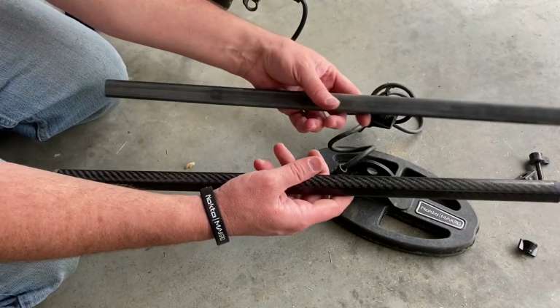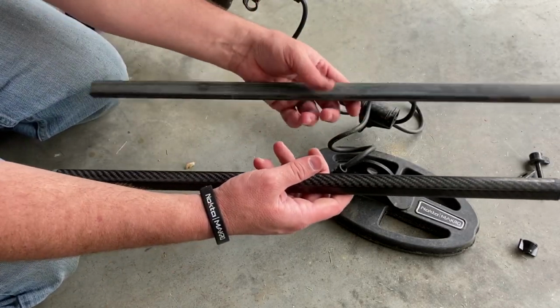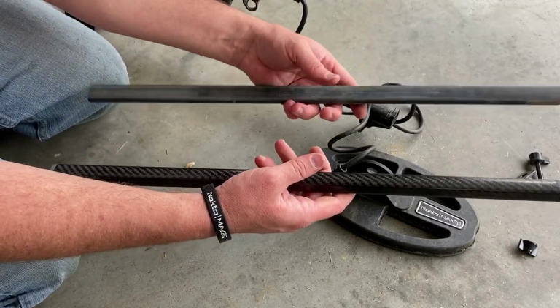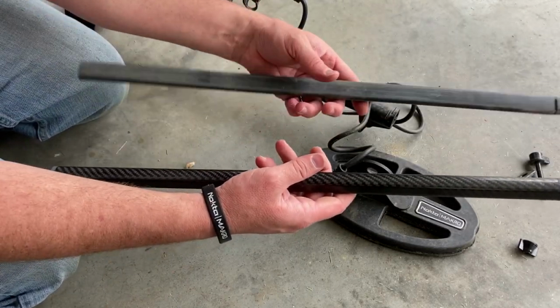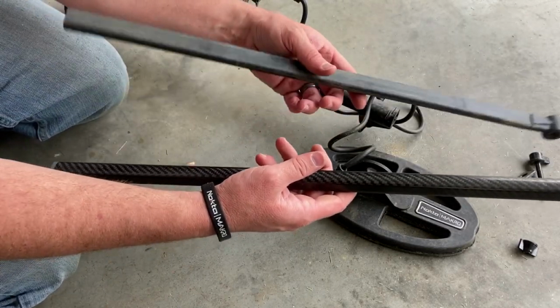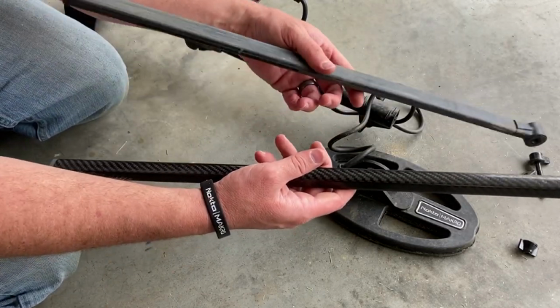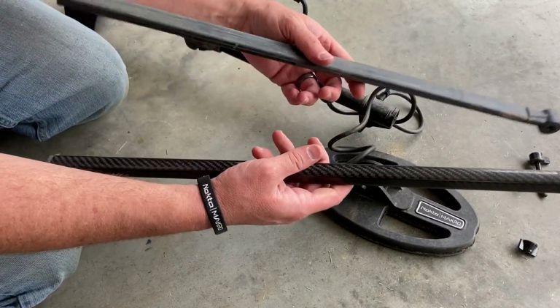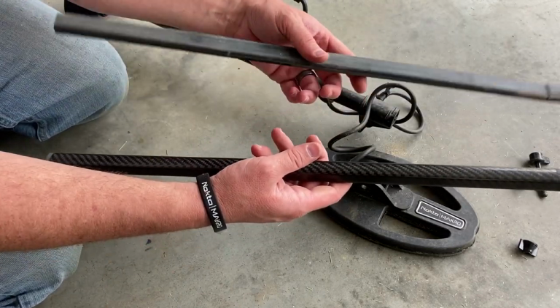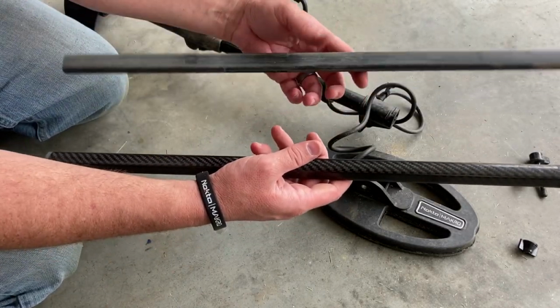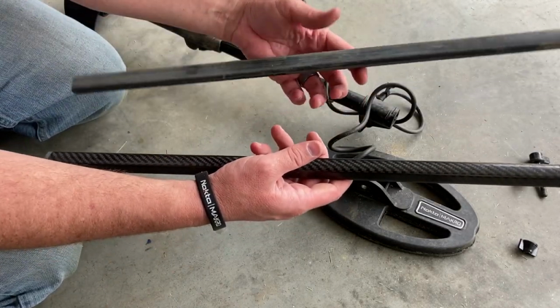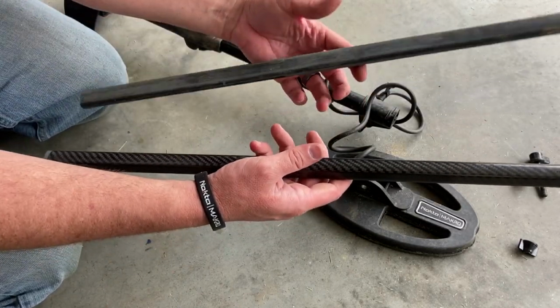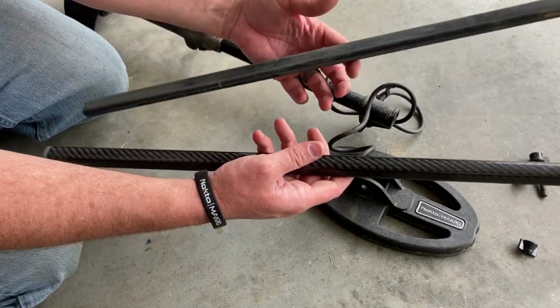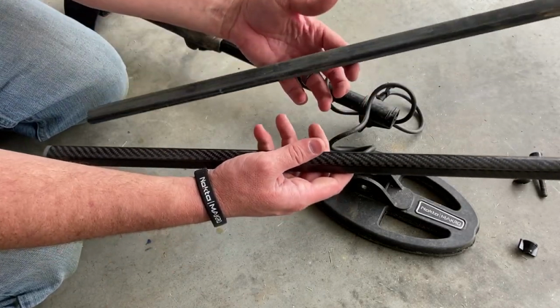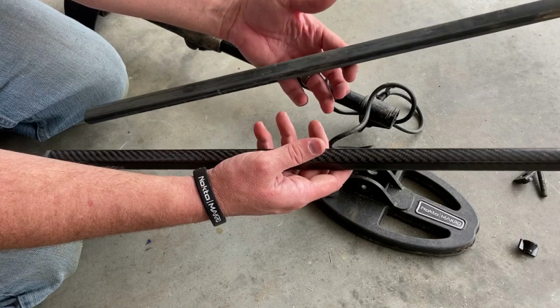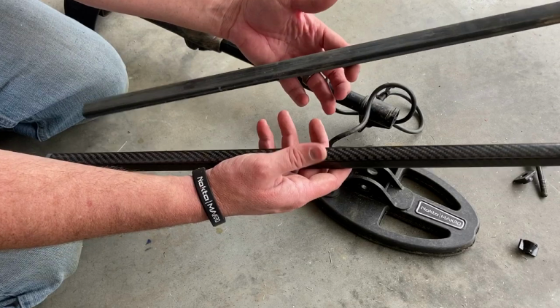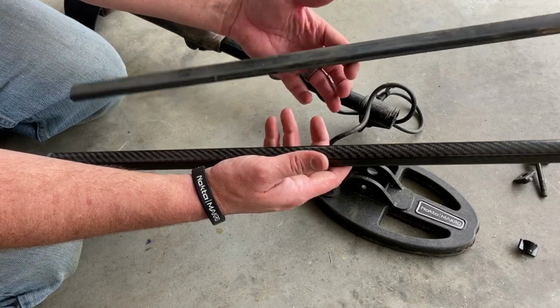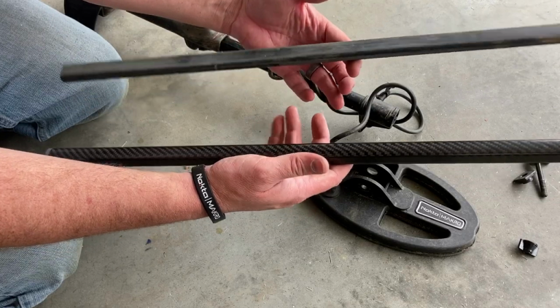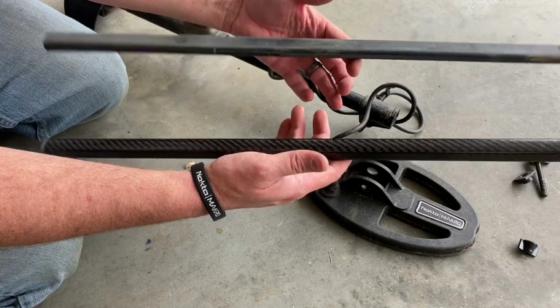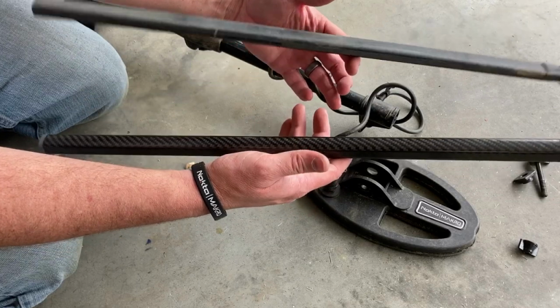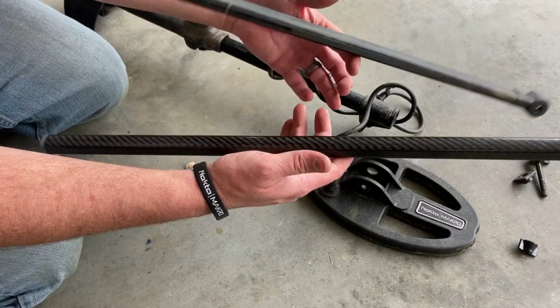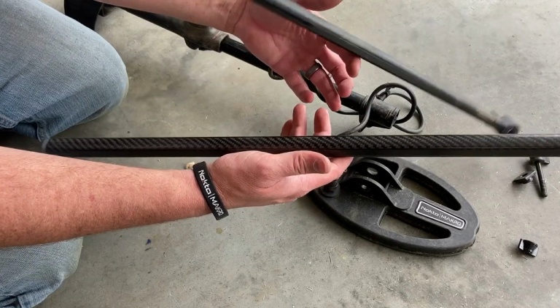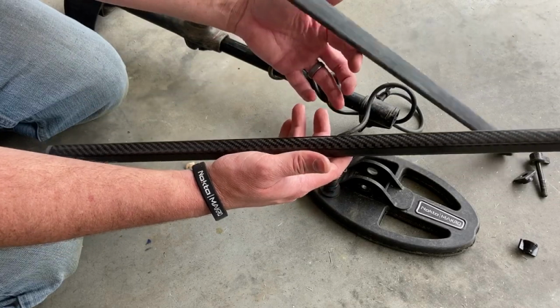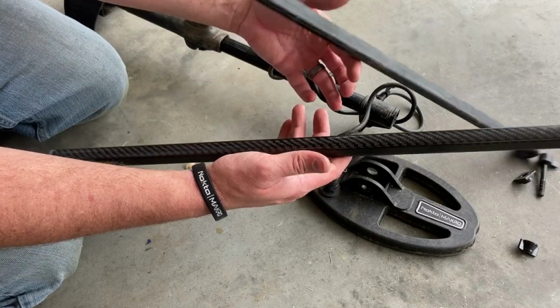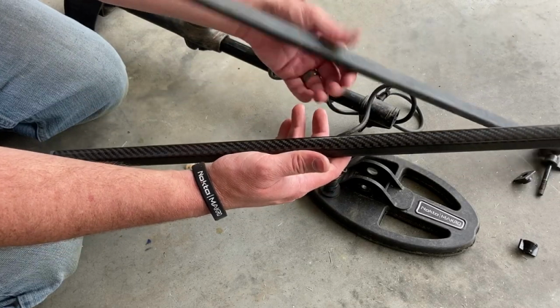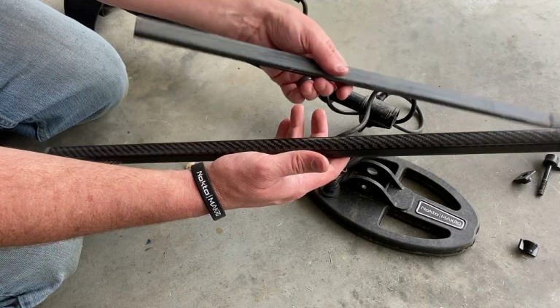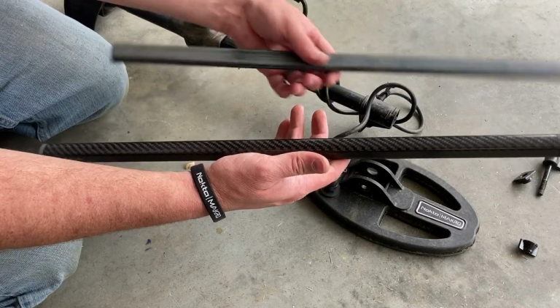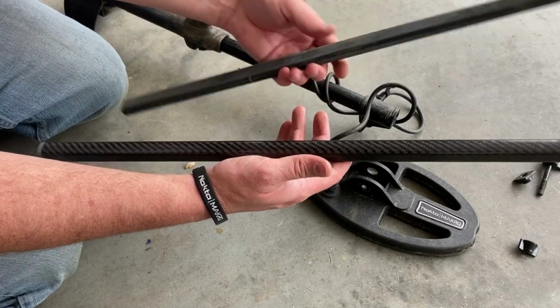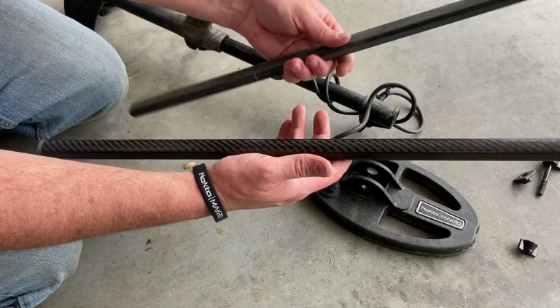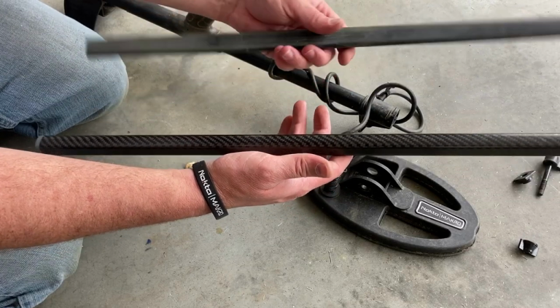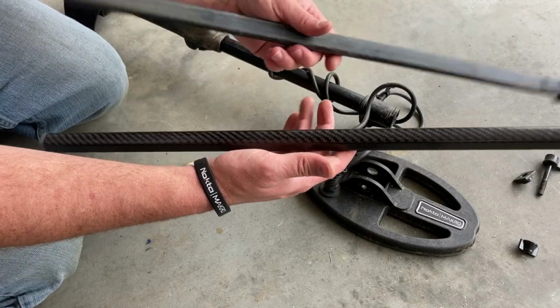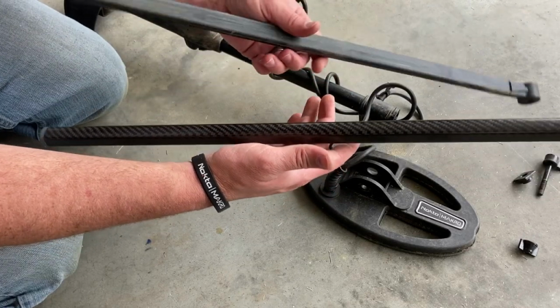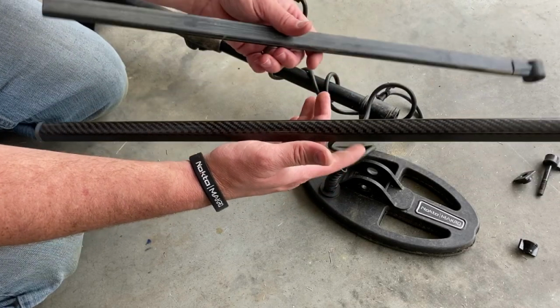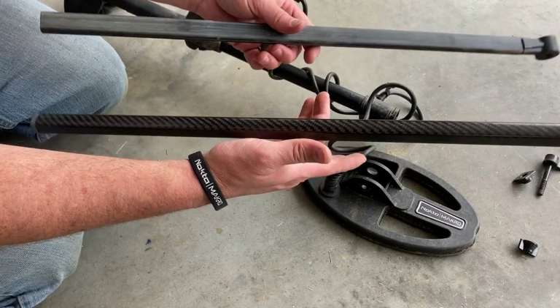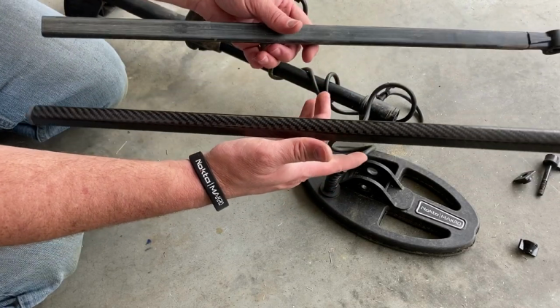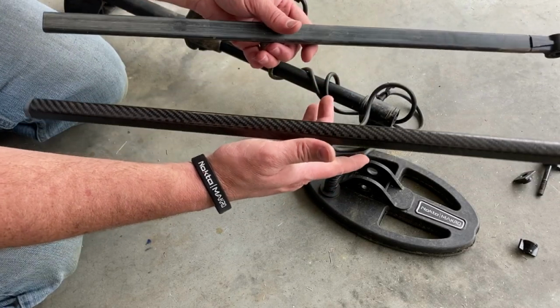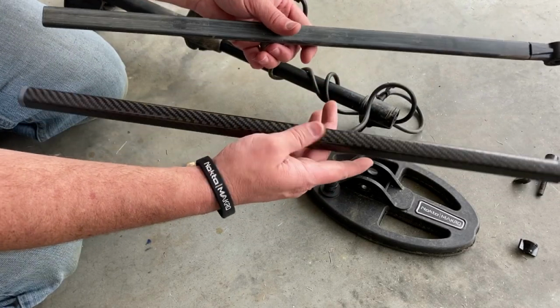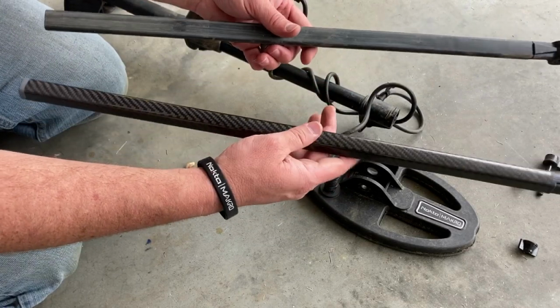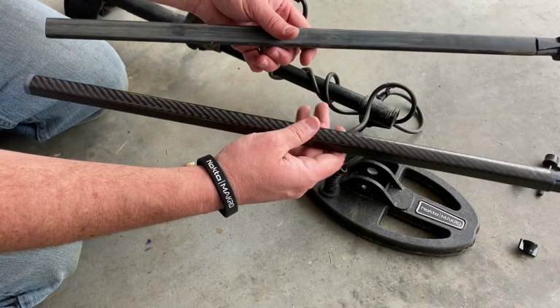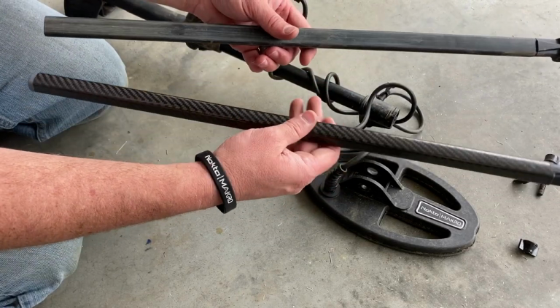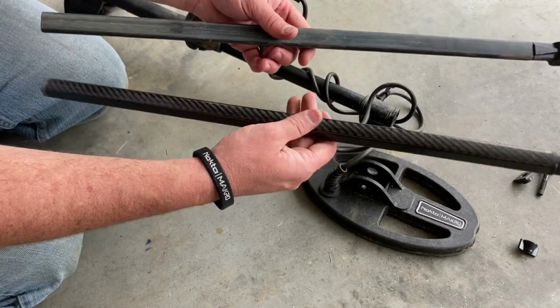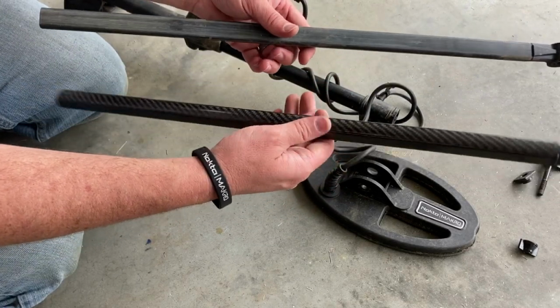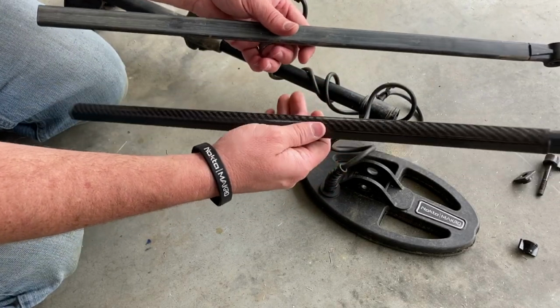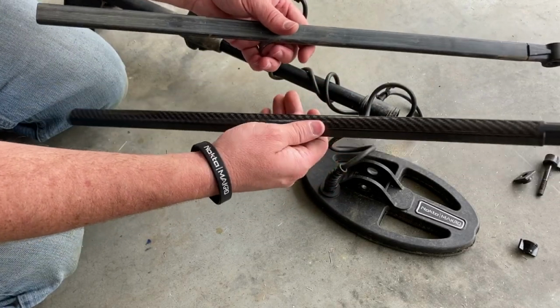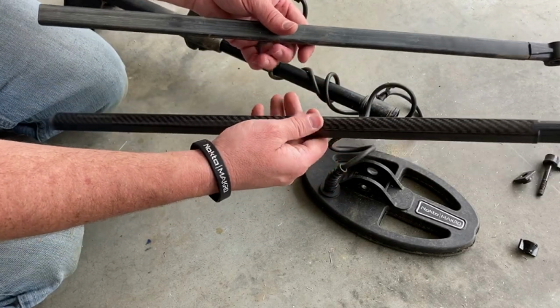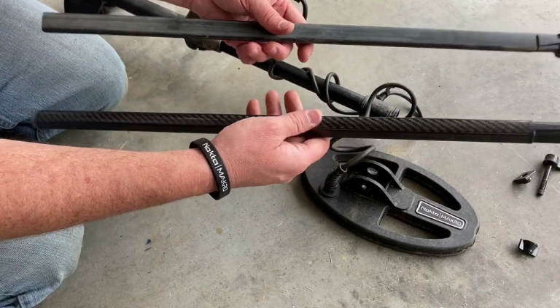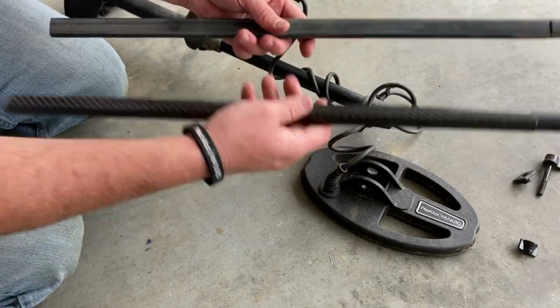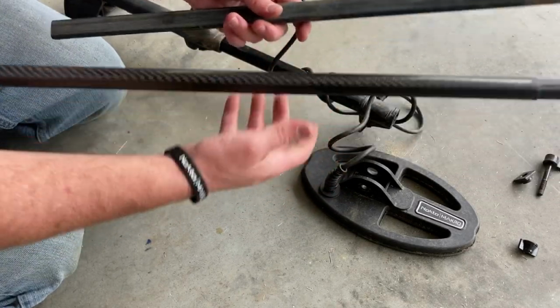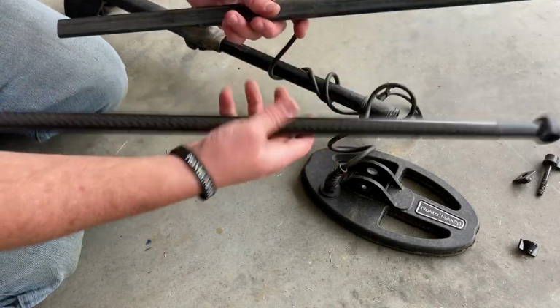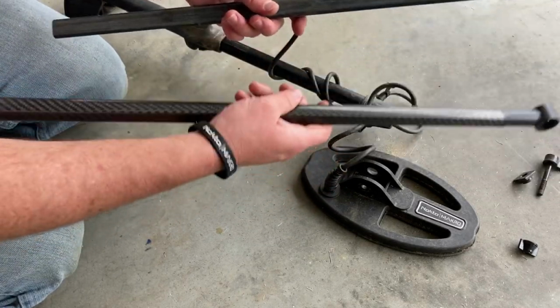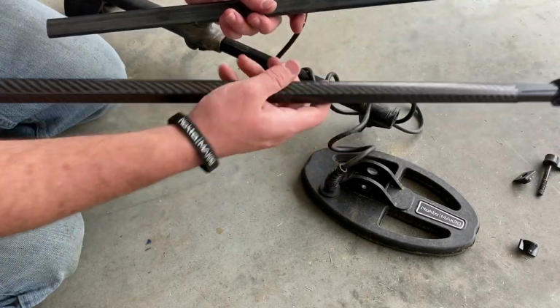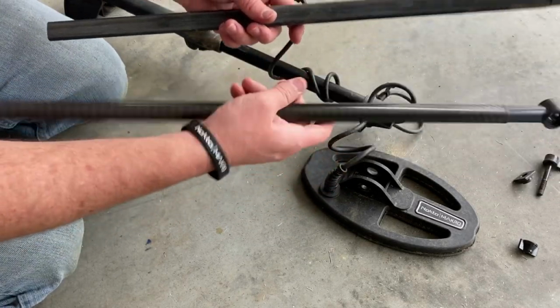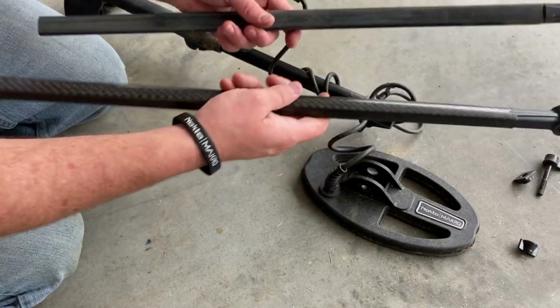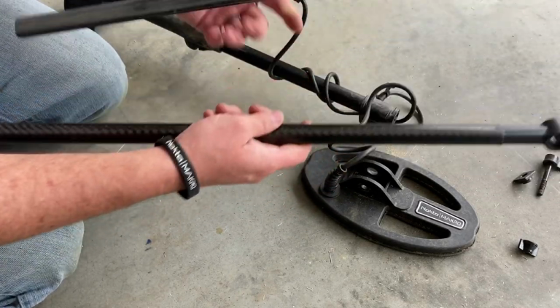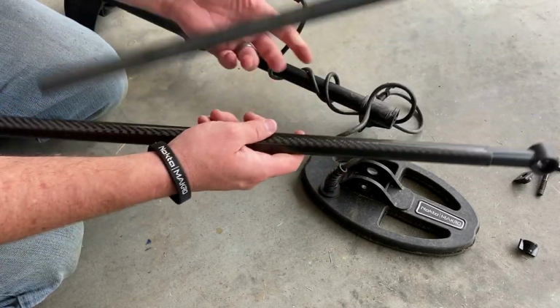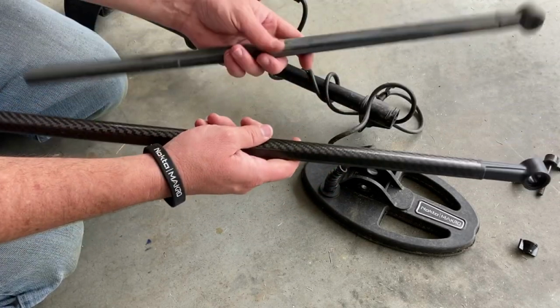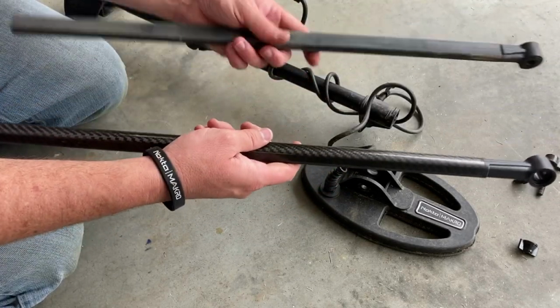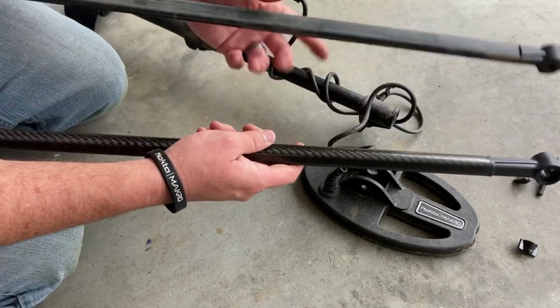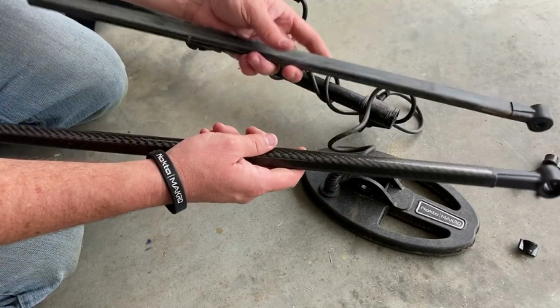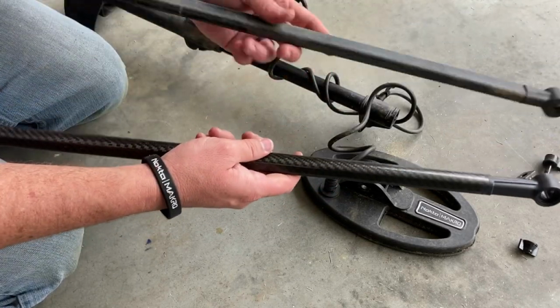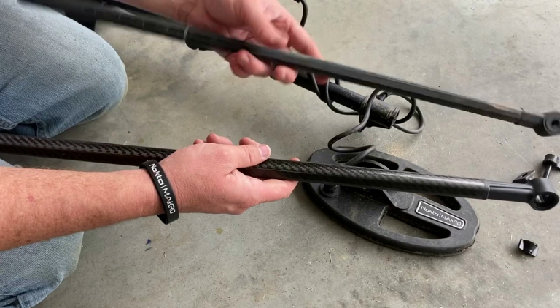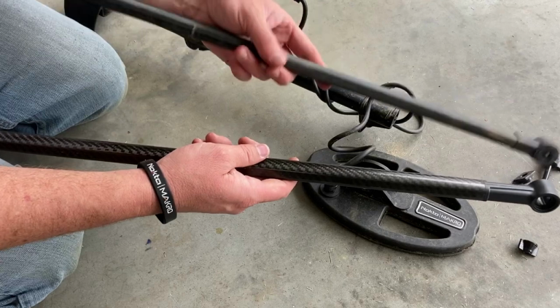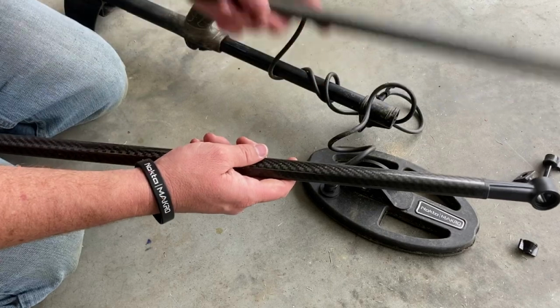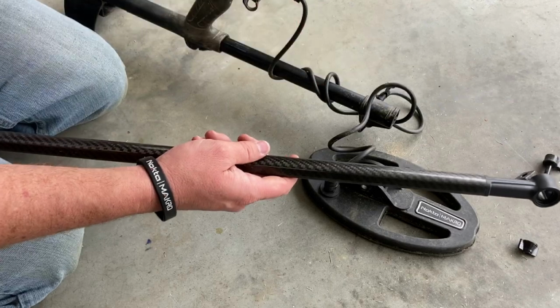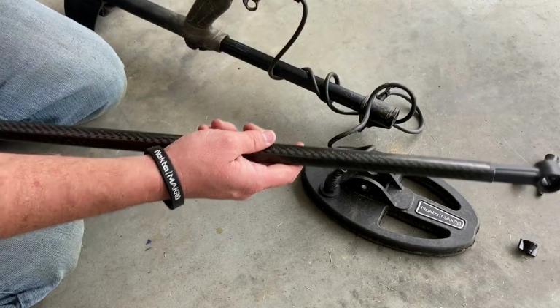Oh yeah, it's much lighter. This thing here is like three times — I mean, look at that. This right here is just perfectly balanced. It's so light. That thing there is heavy.